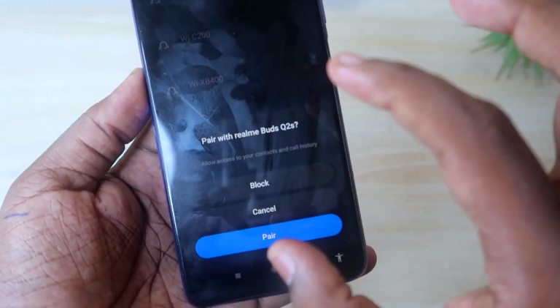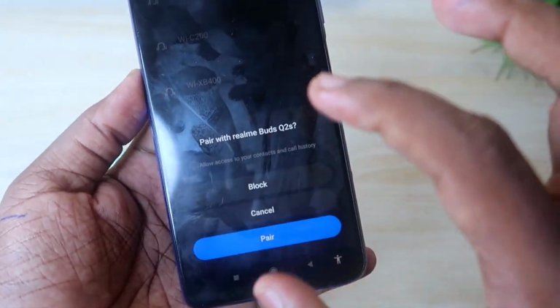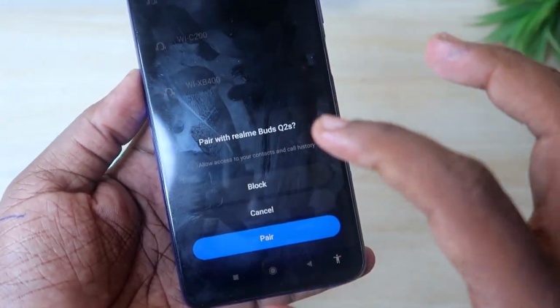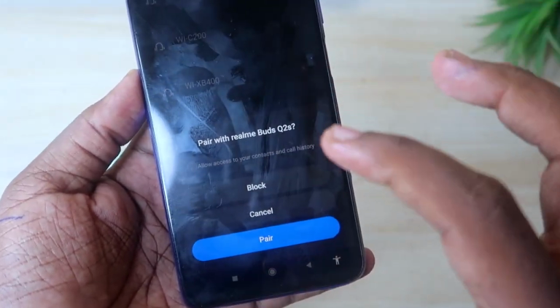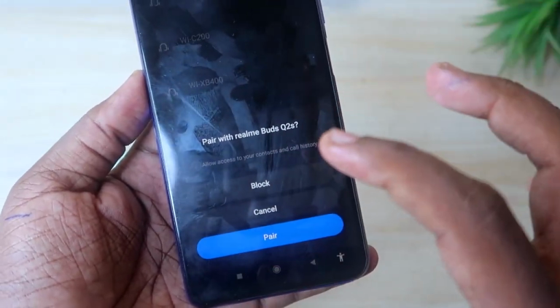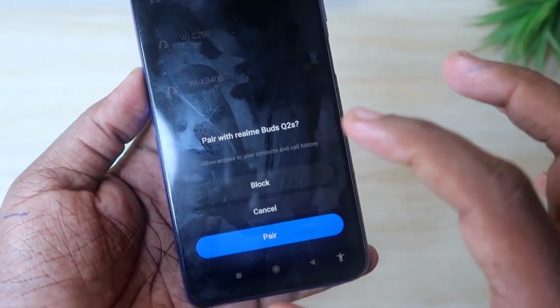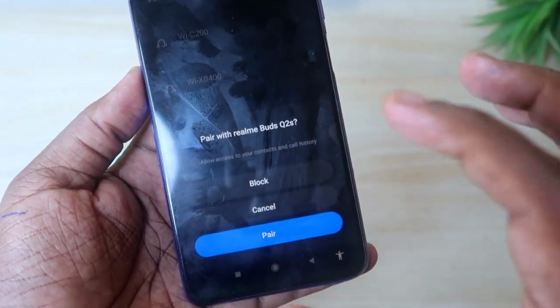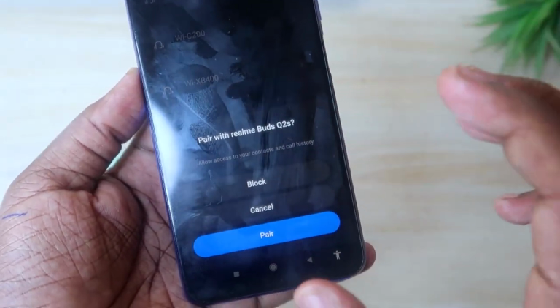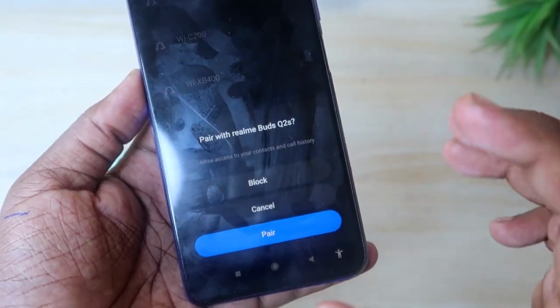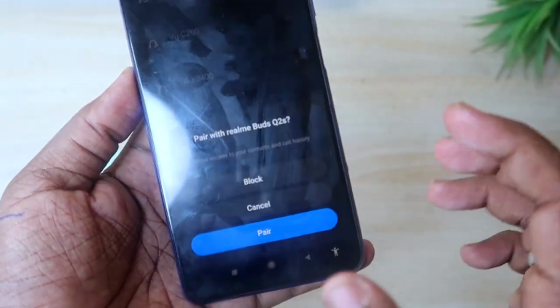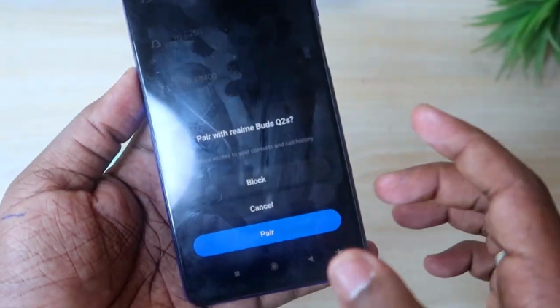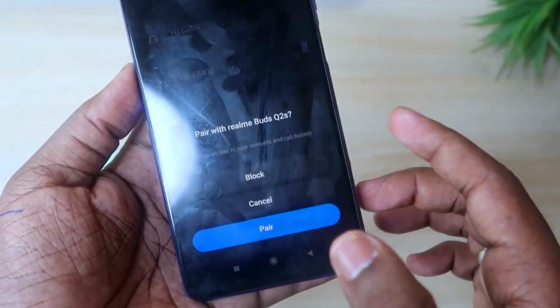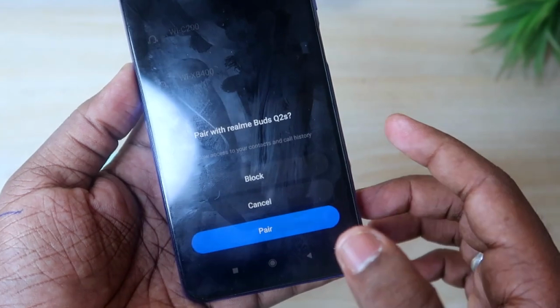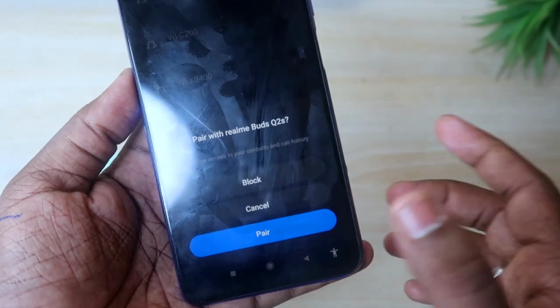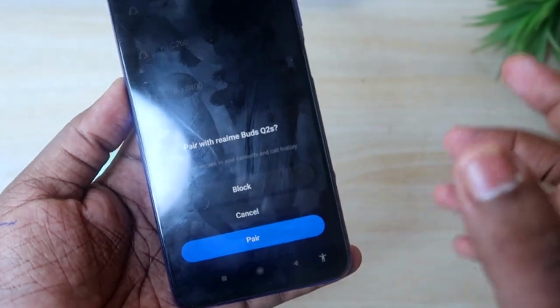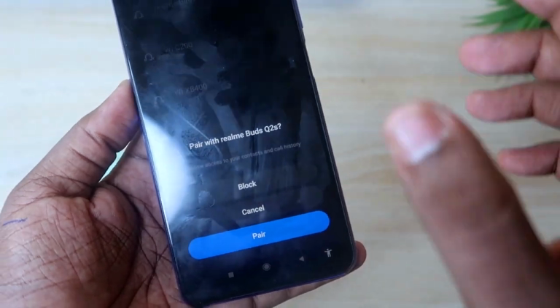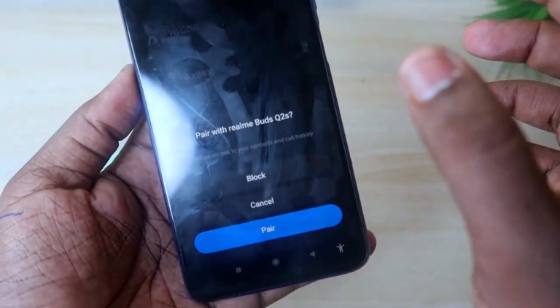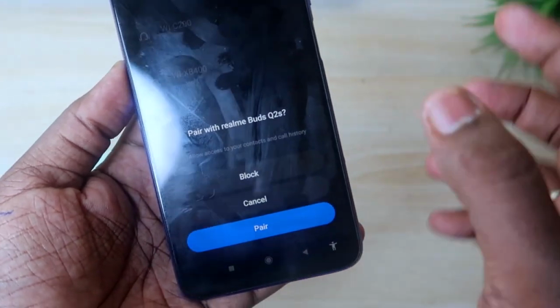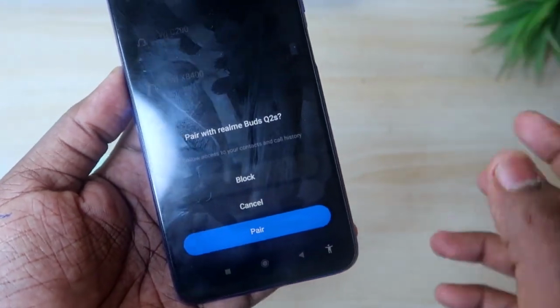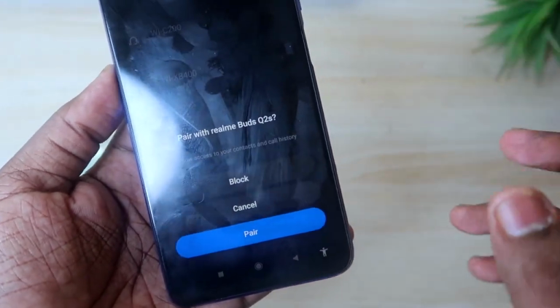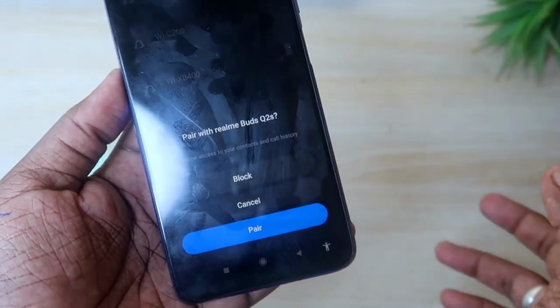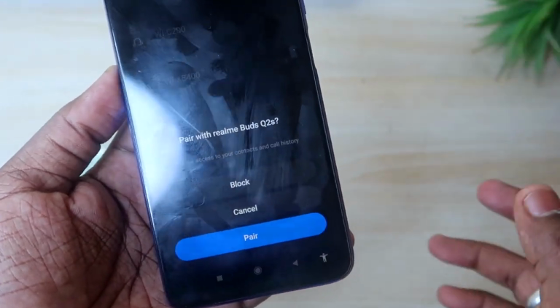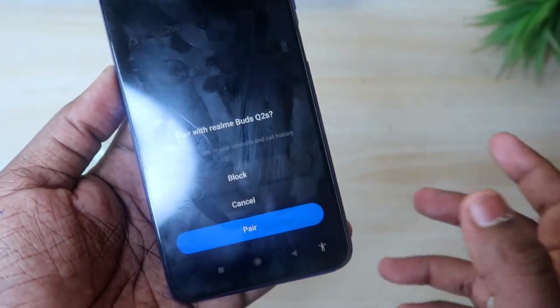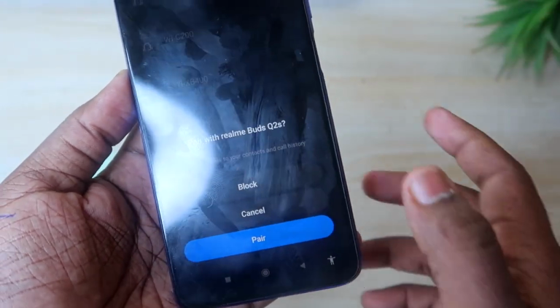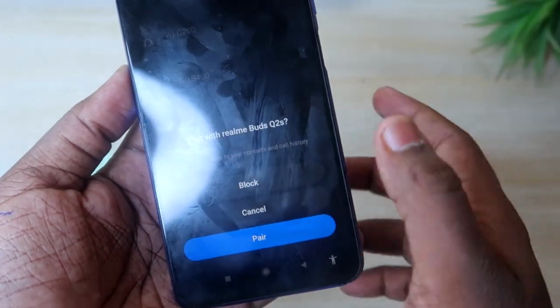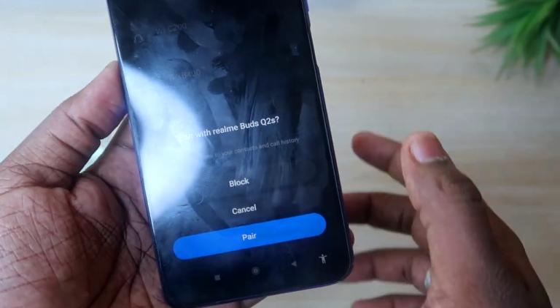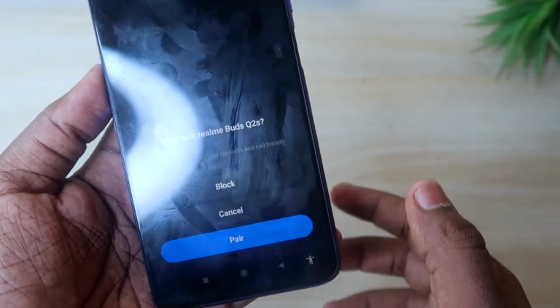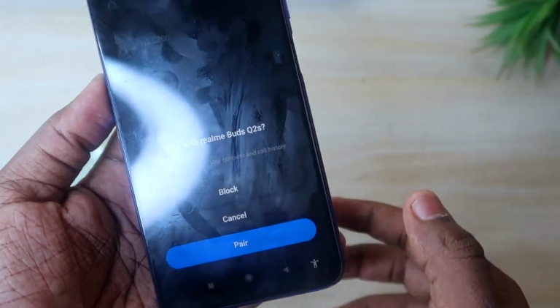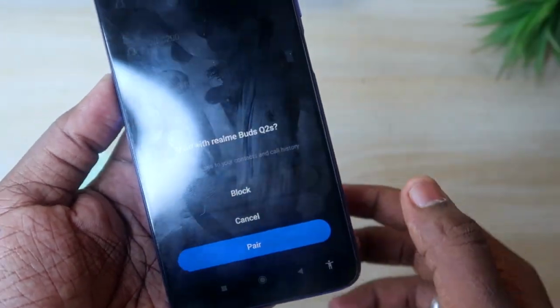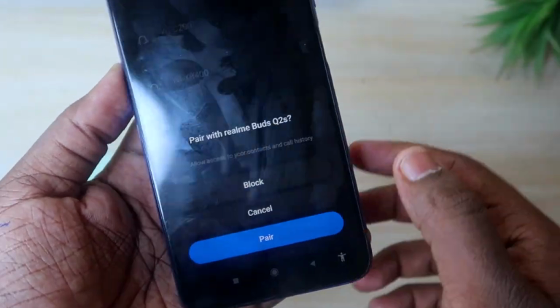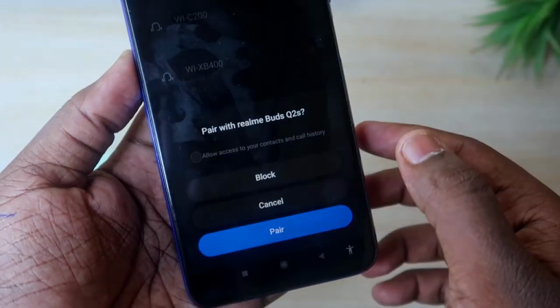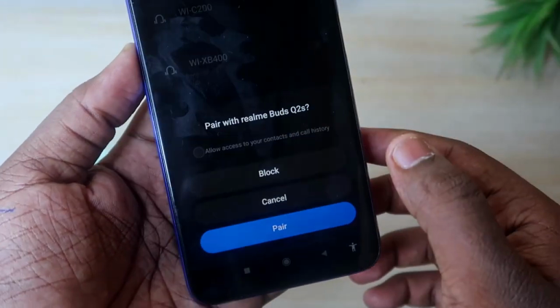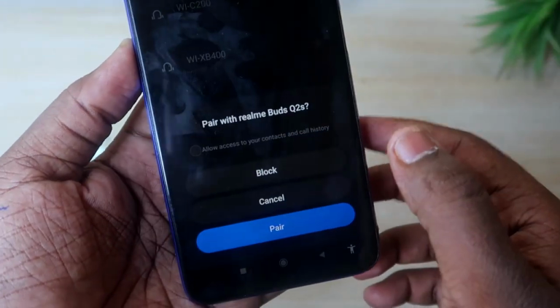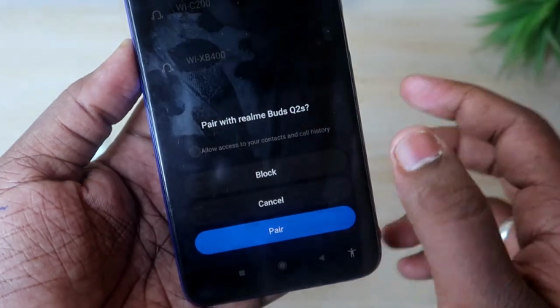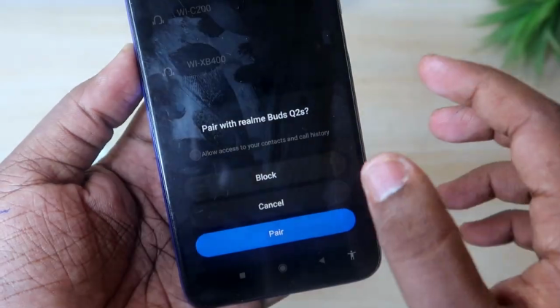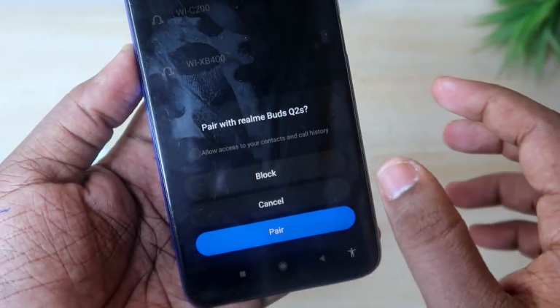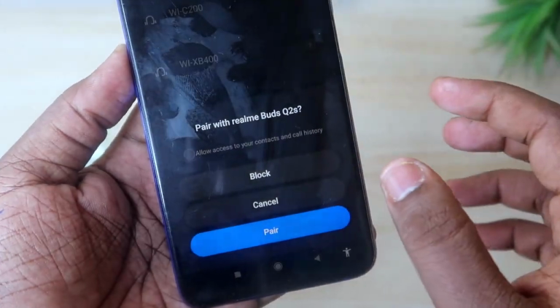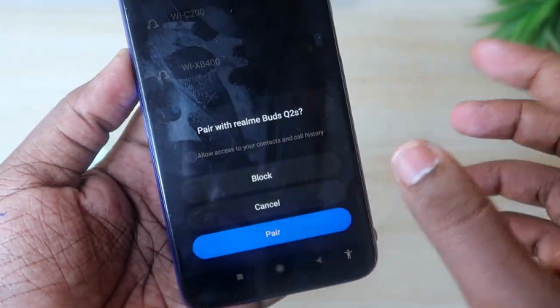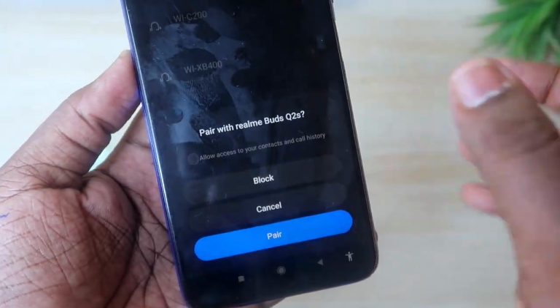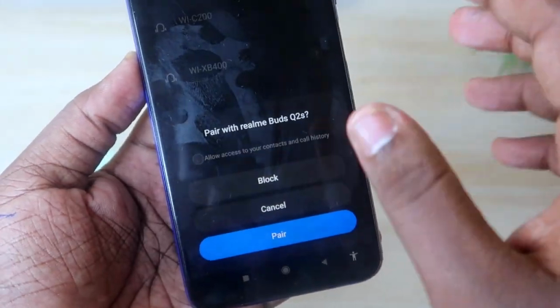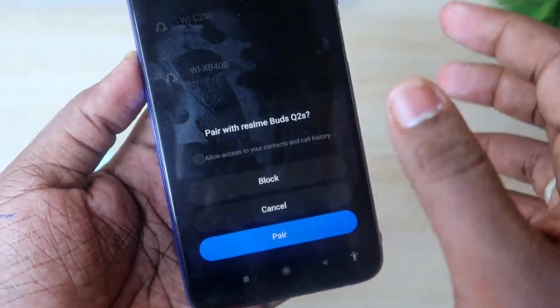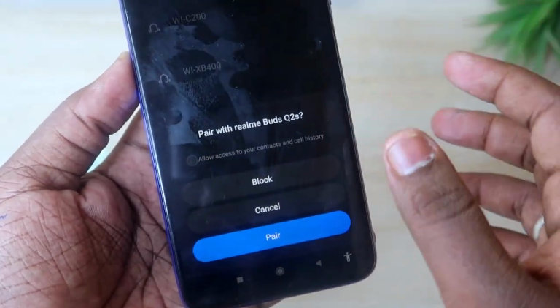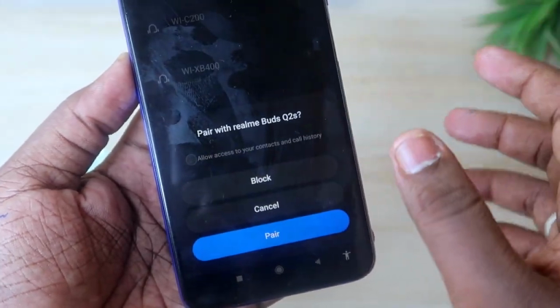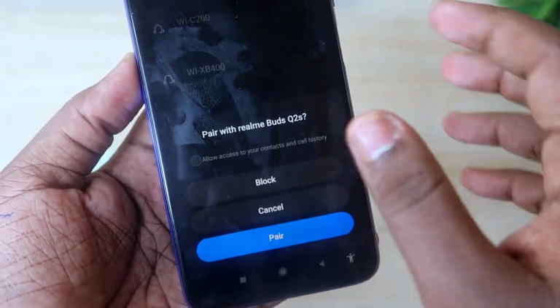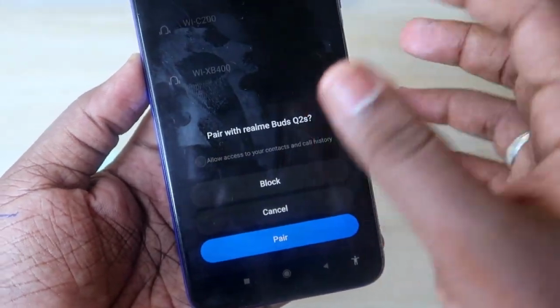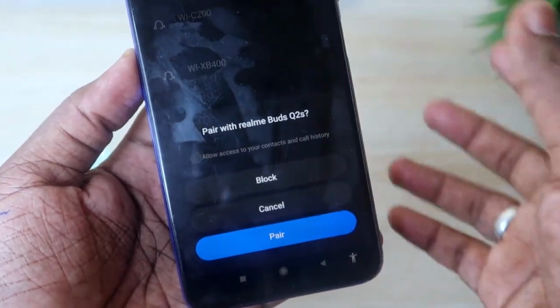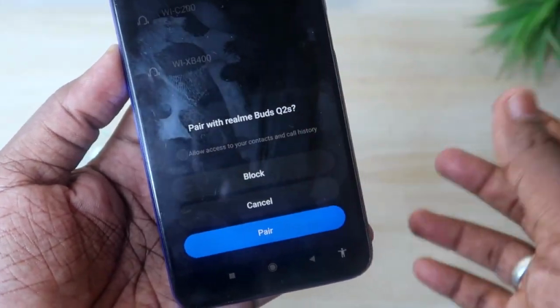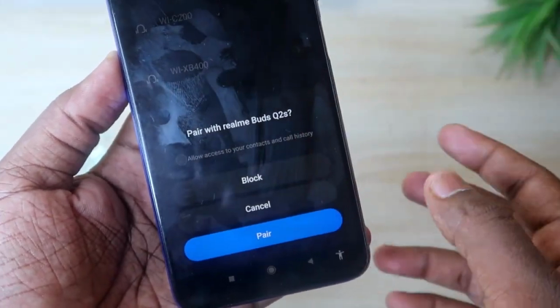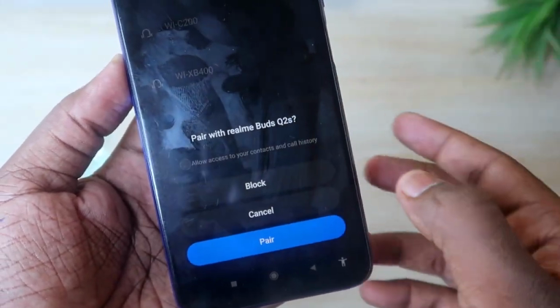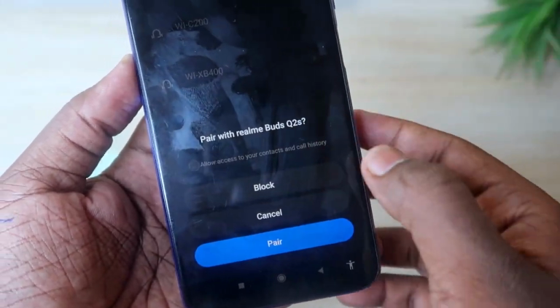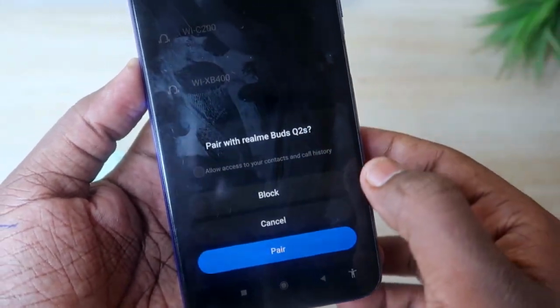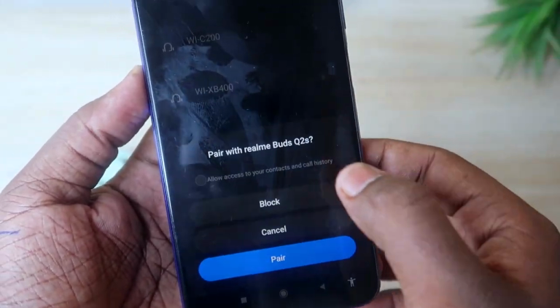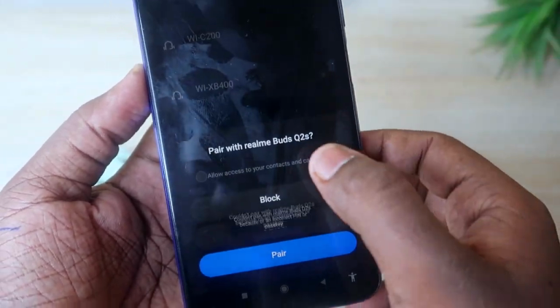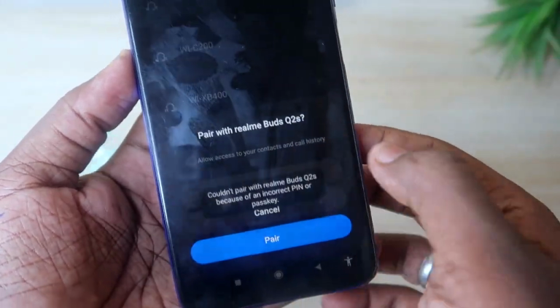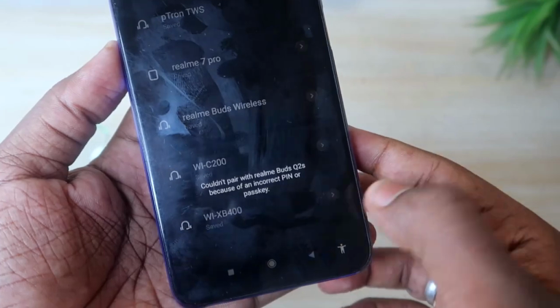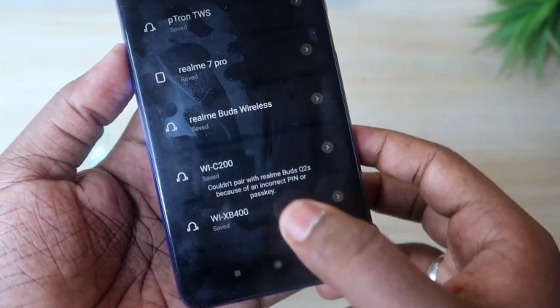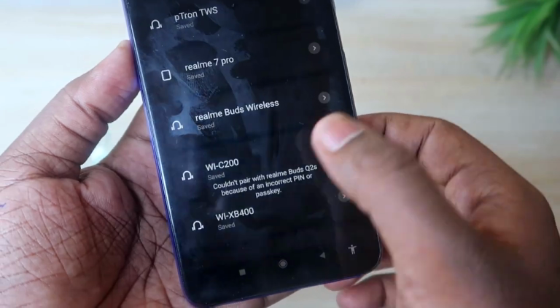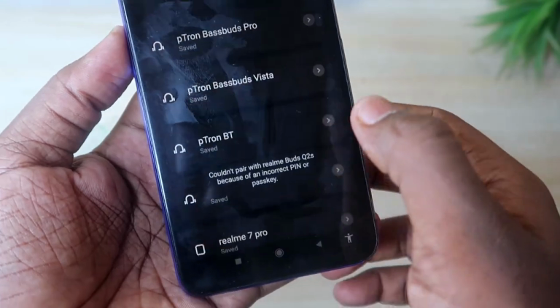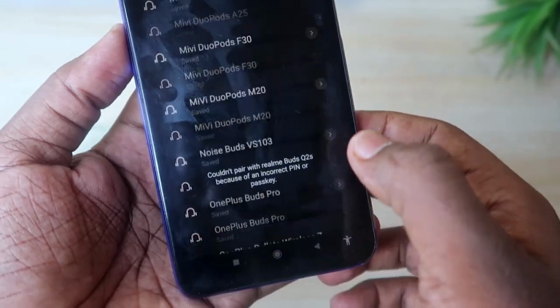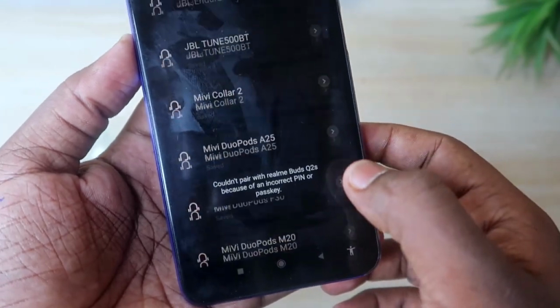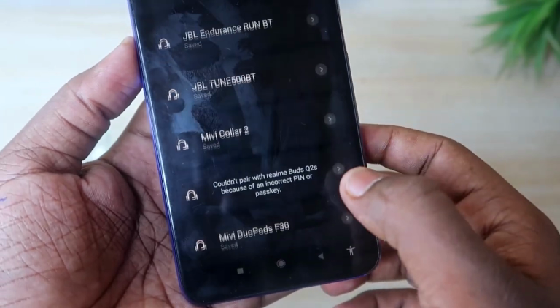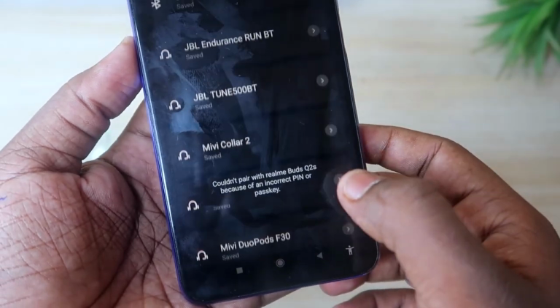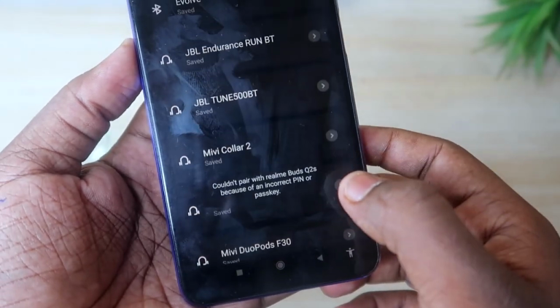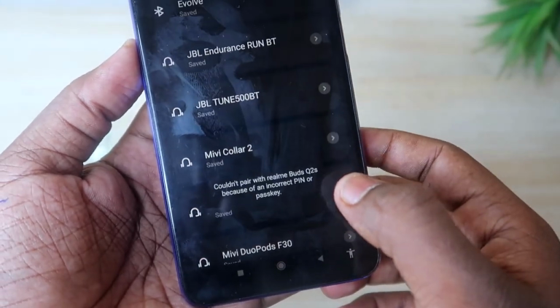If you have a fresh reset, the earbuds will be reset completely. Once you have reset and unpaired, you can use the pairing option to reconnect your device.